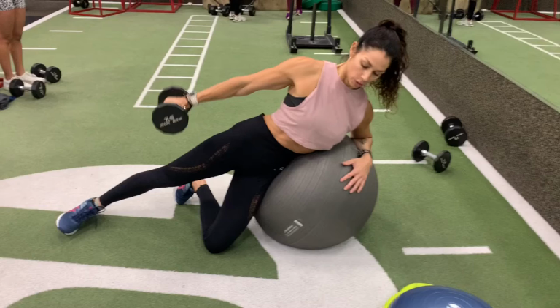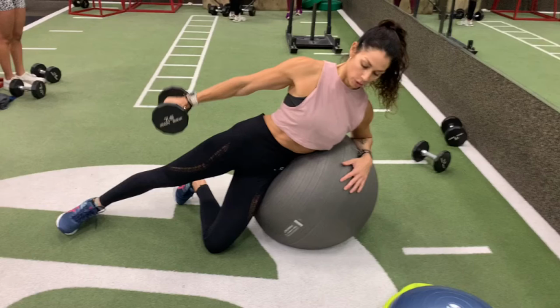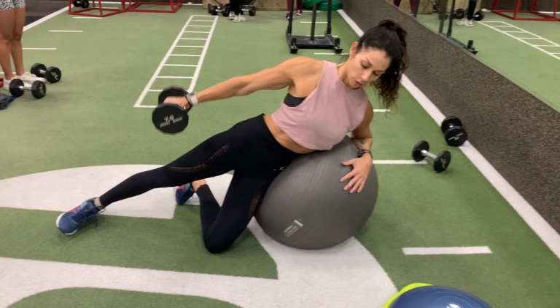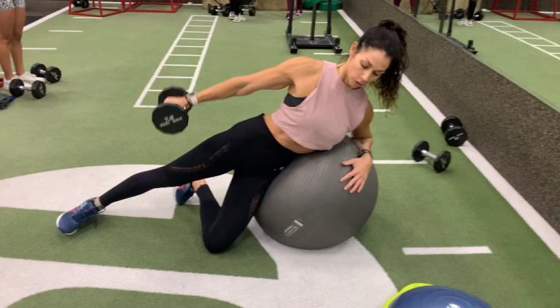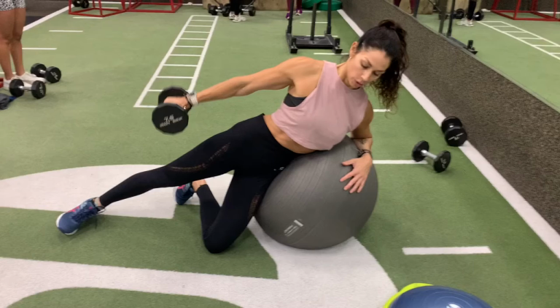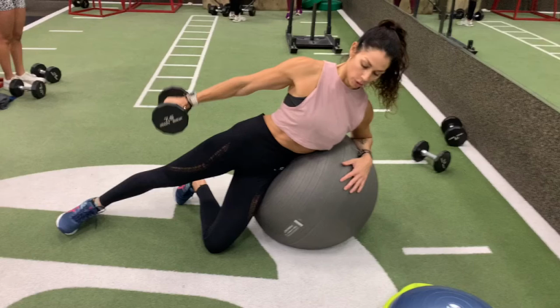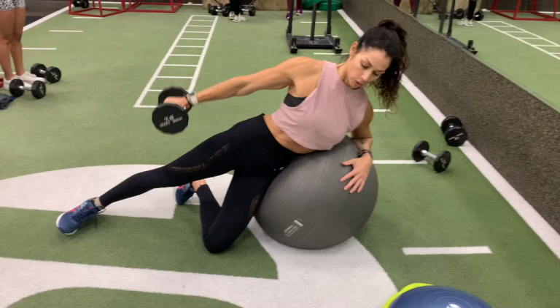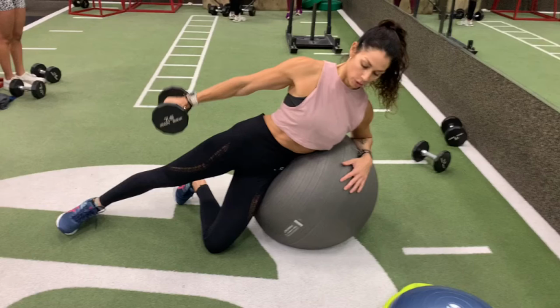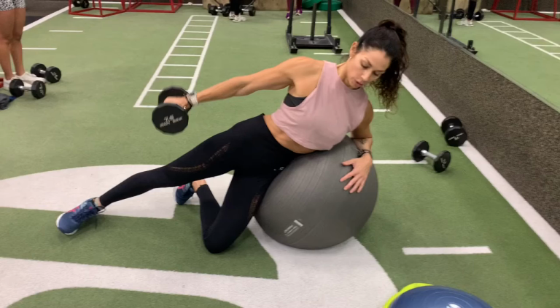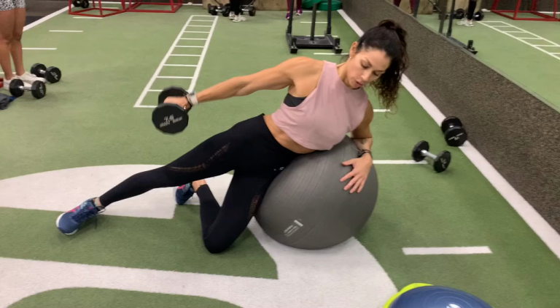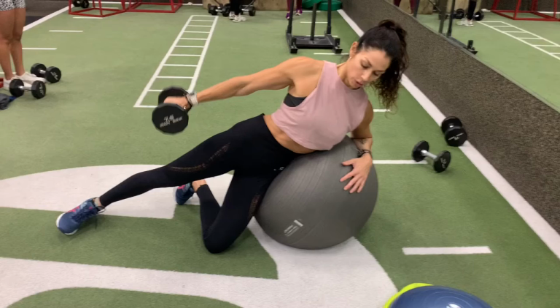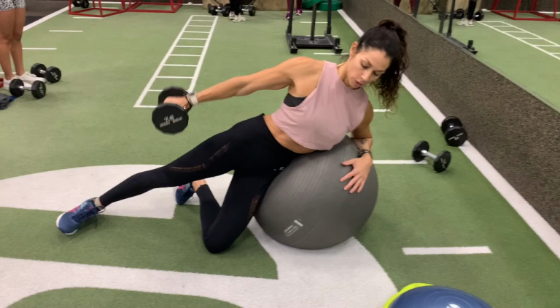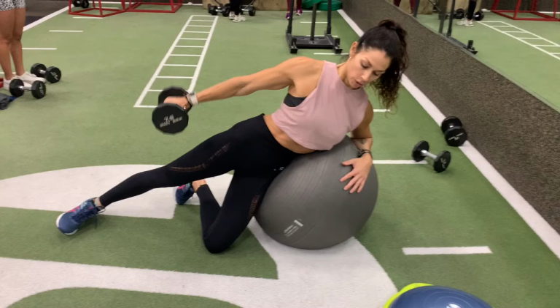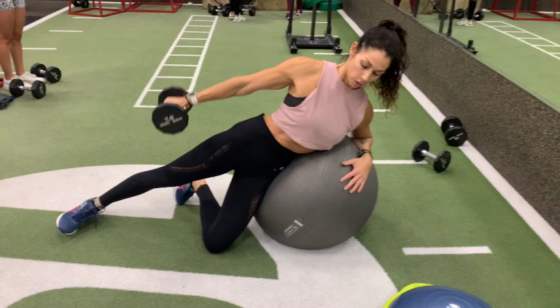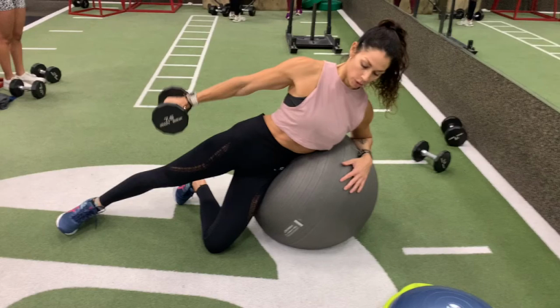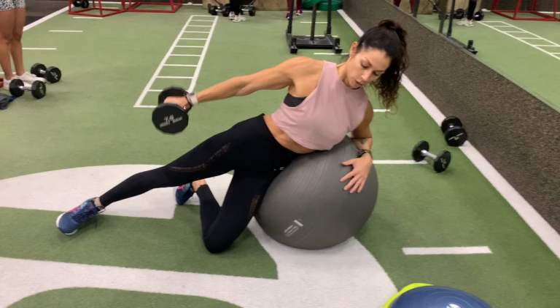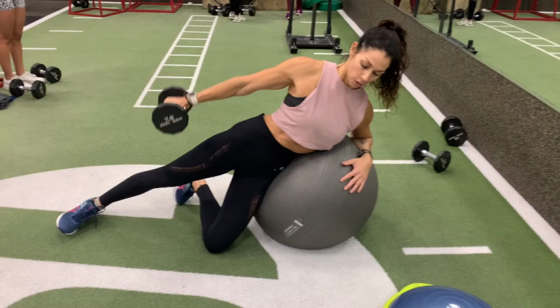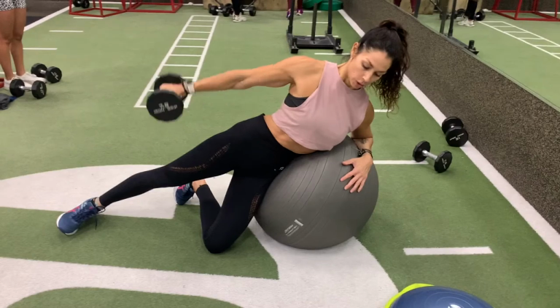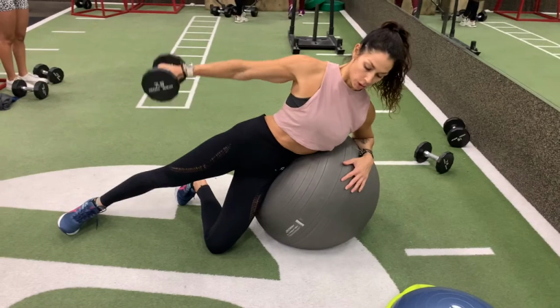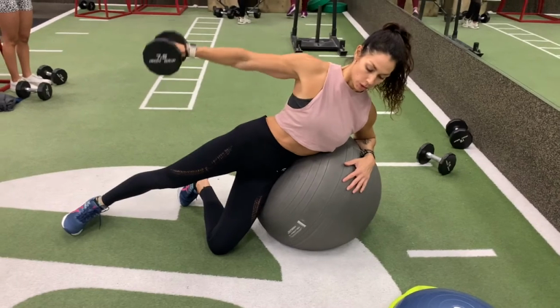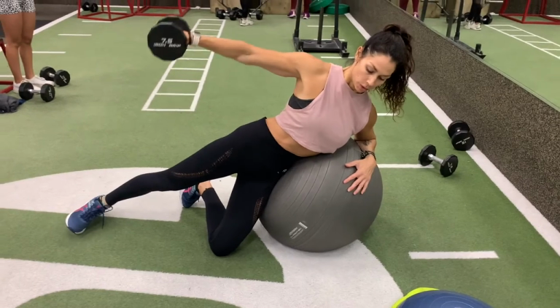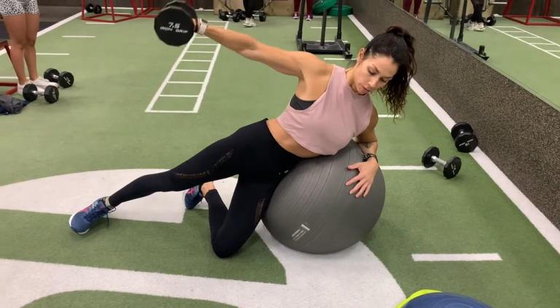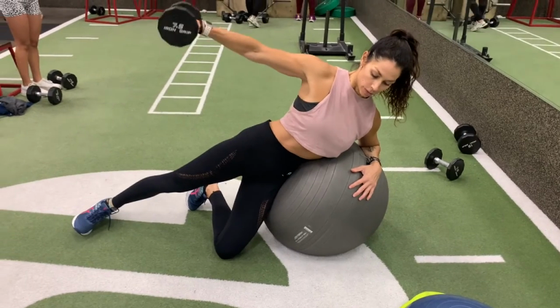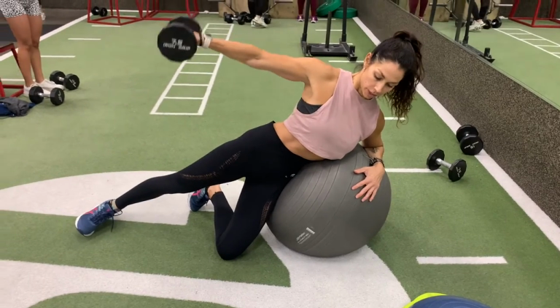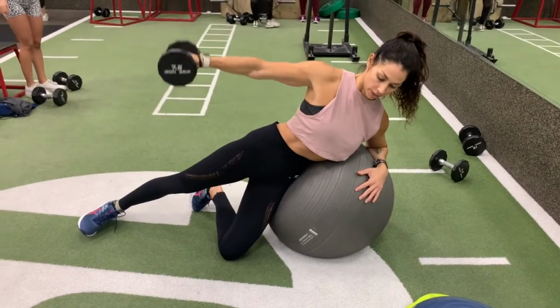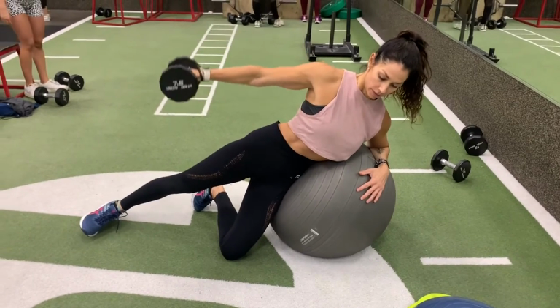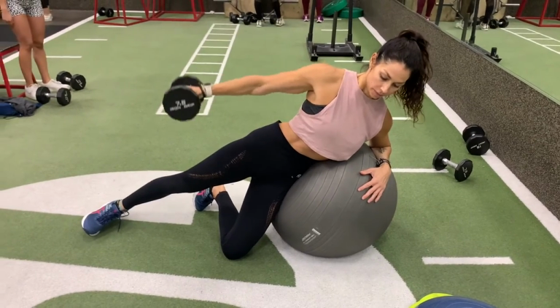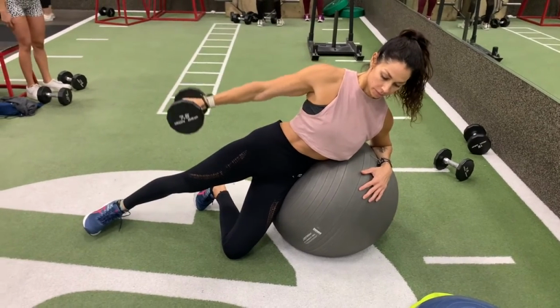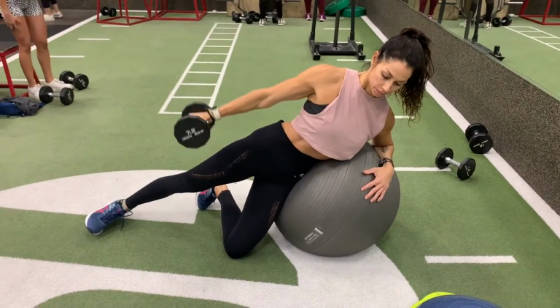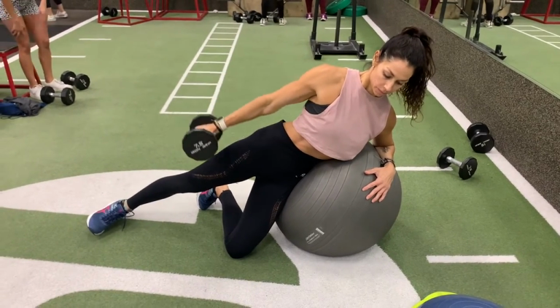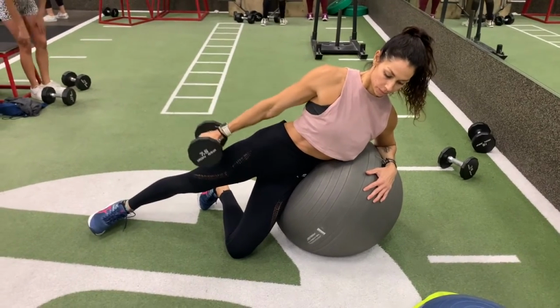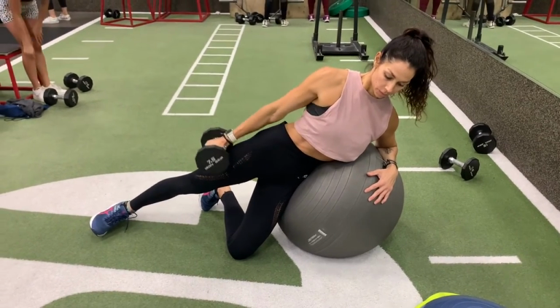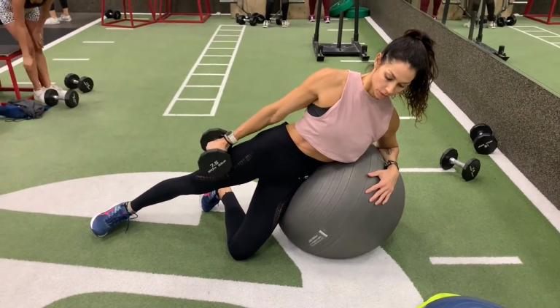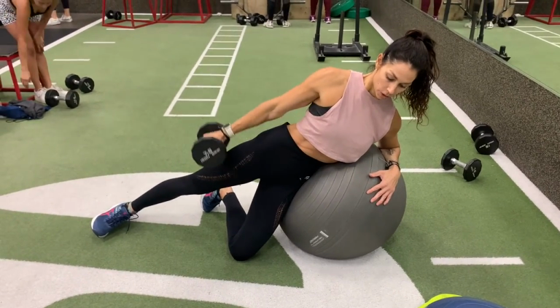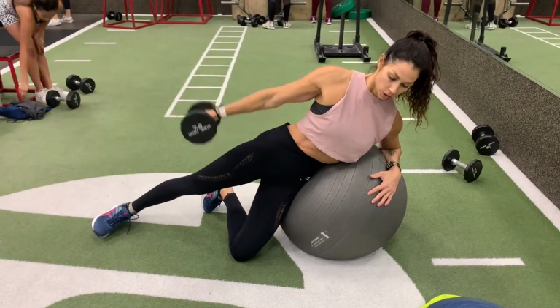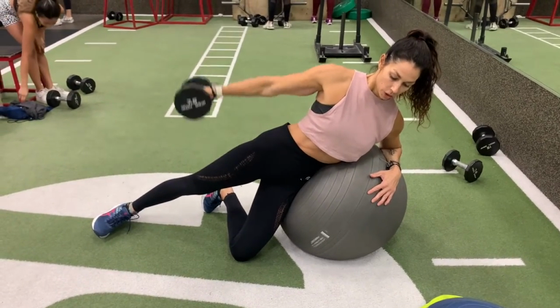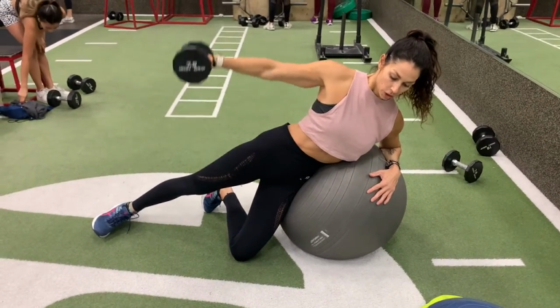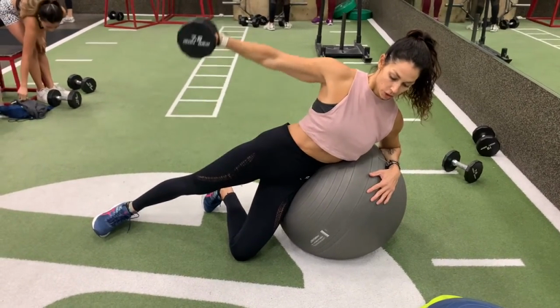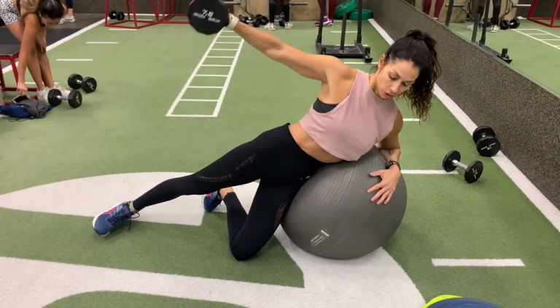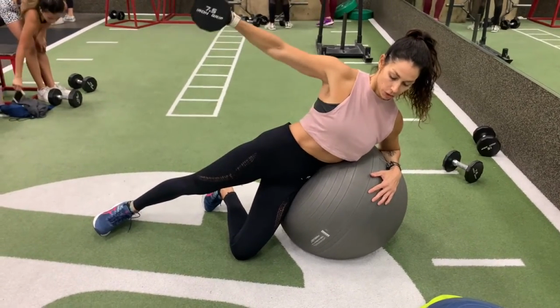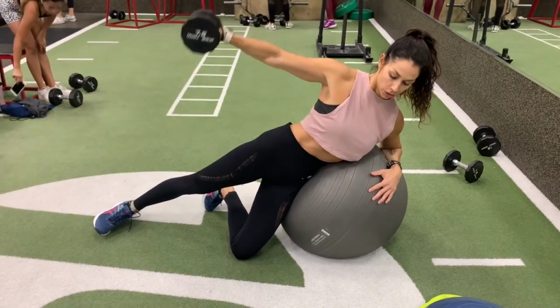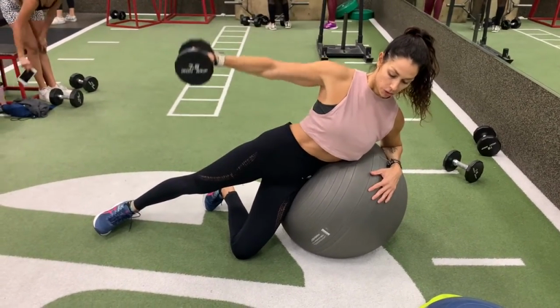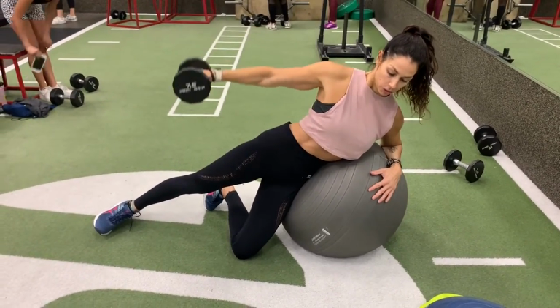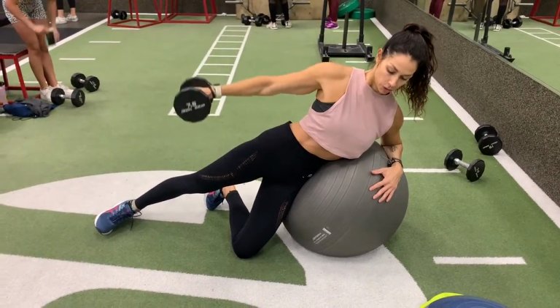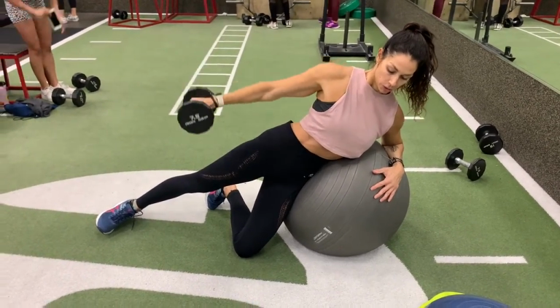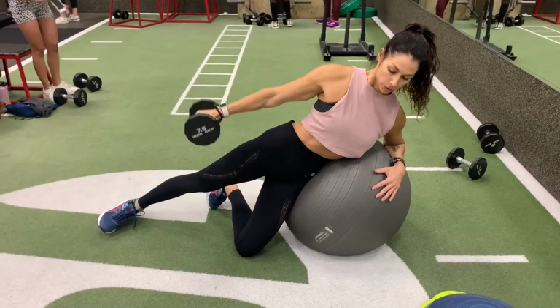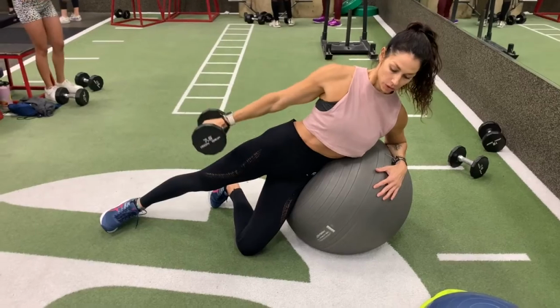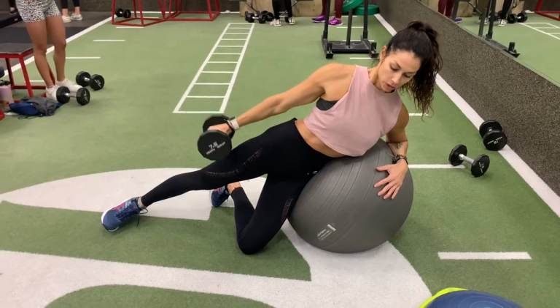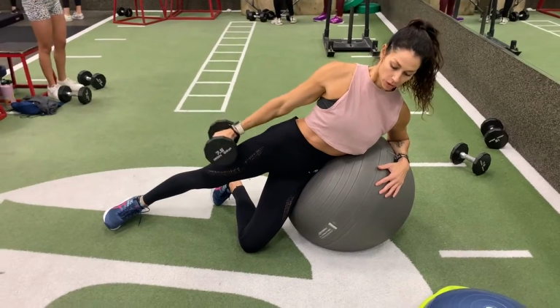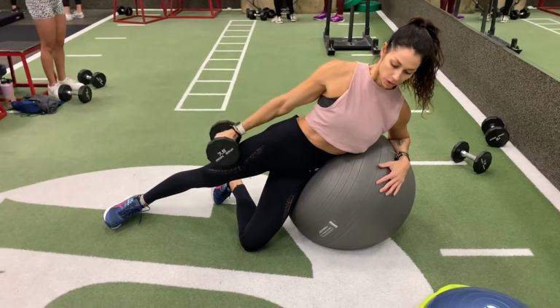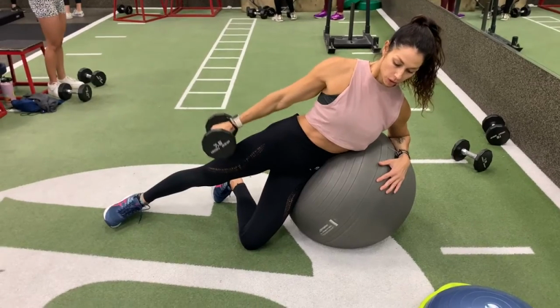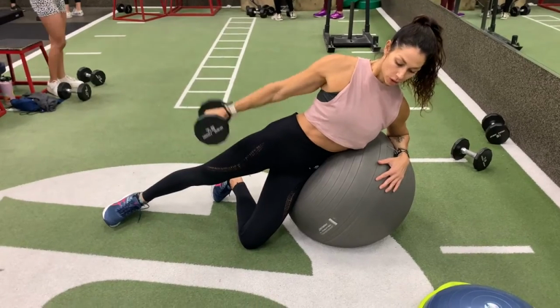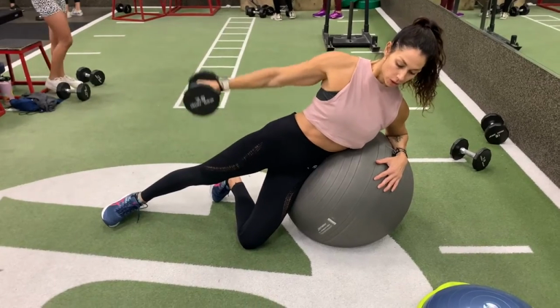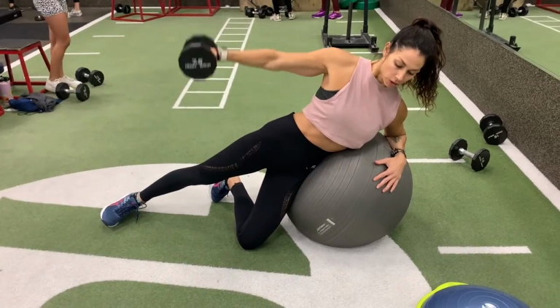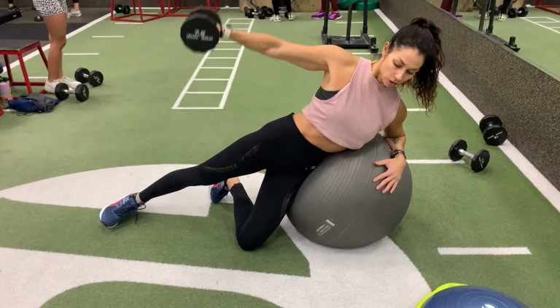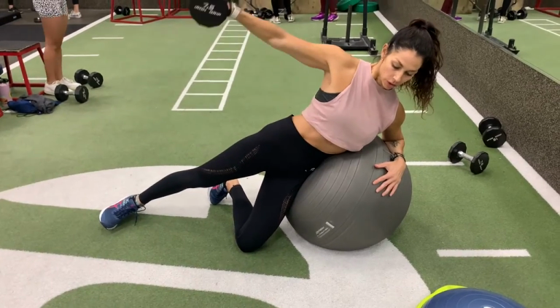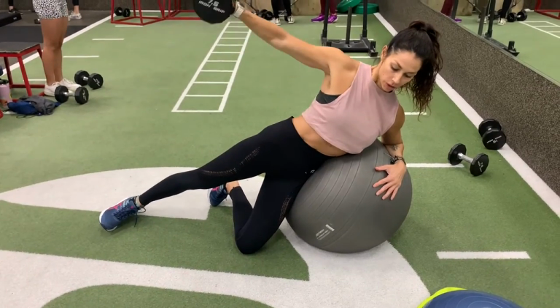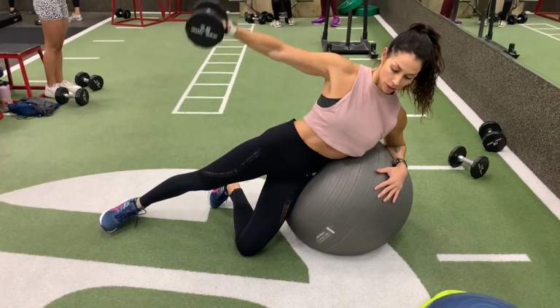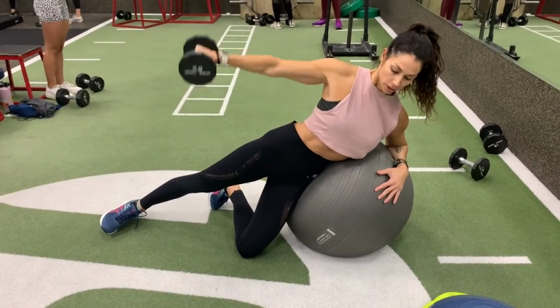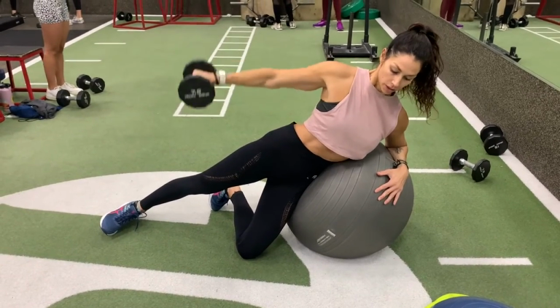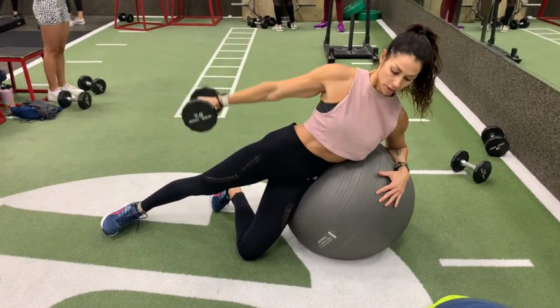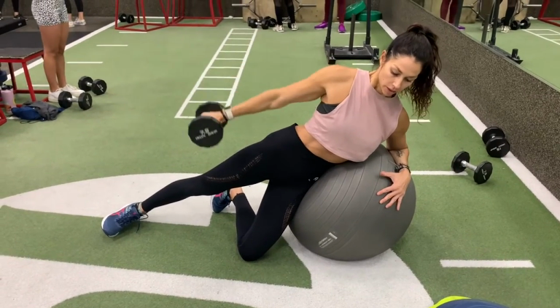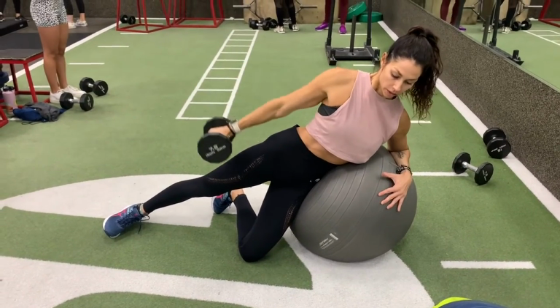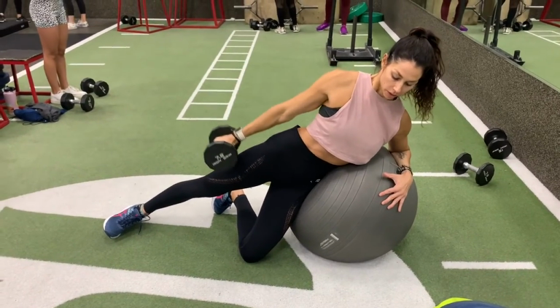Leaning dumbbell lateral raises. This move is best performed on an exercise ball, but if you don't have one, you could also use a chair or a stool.